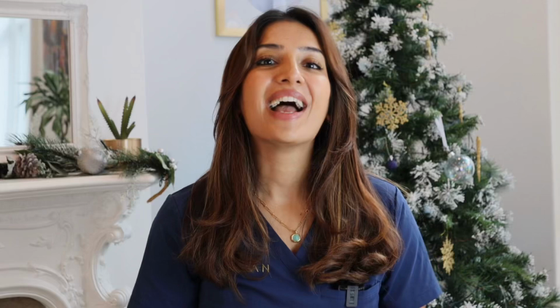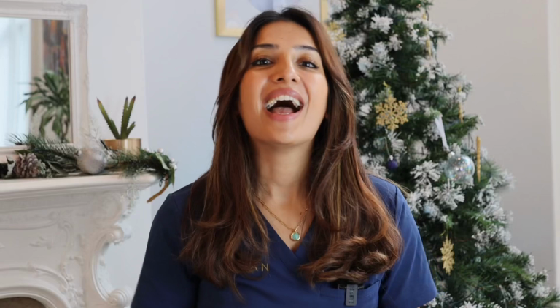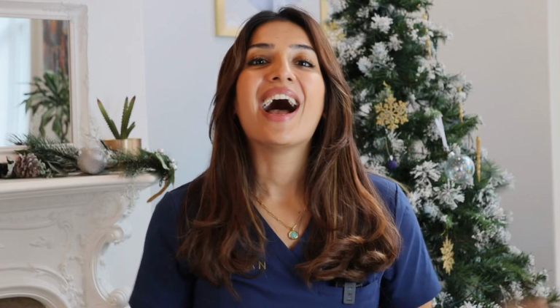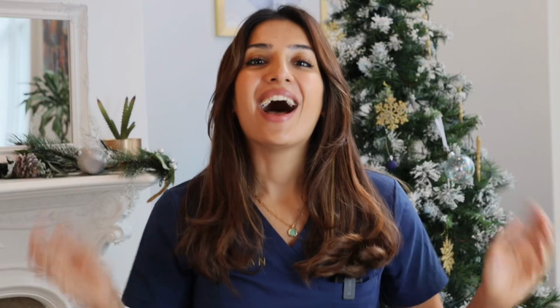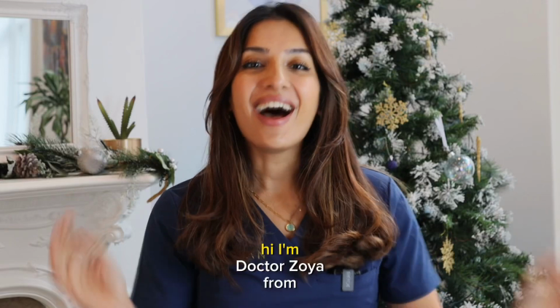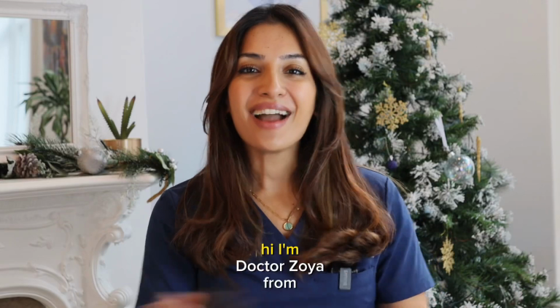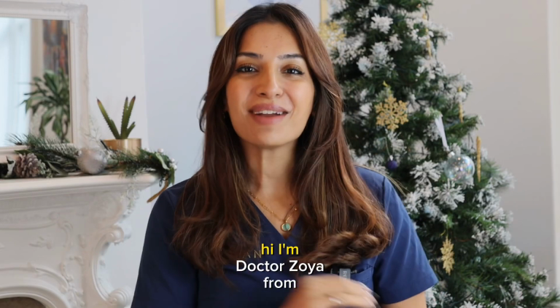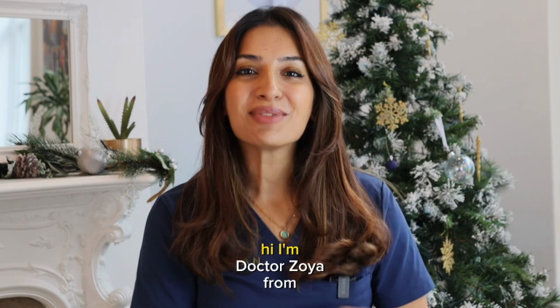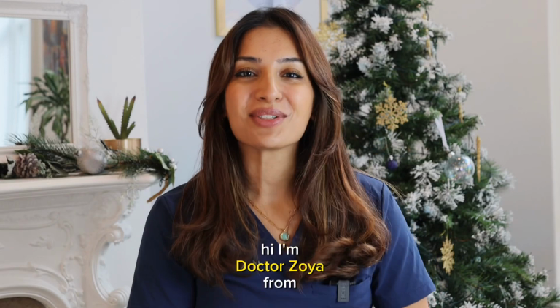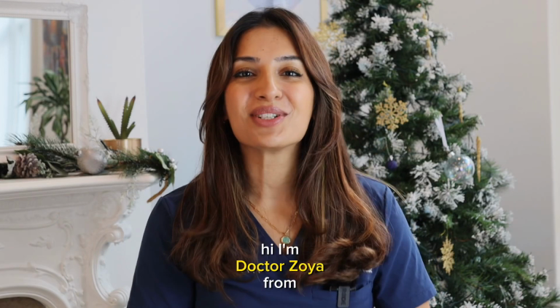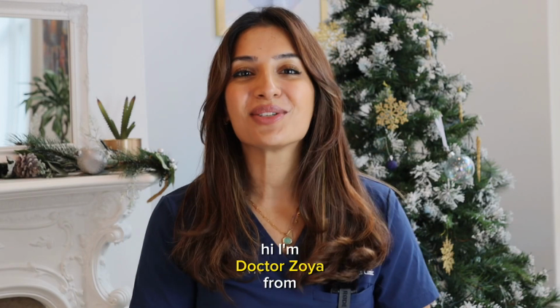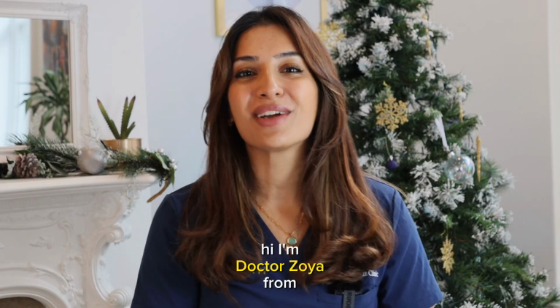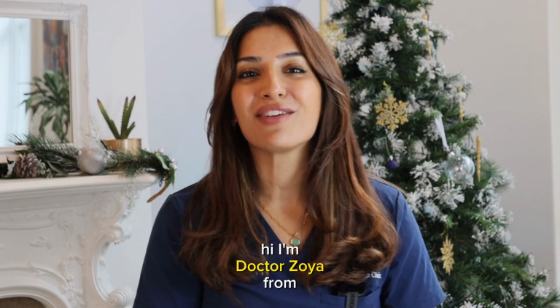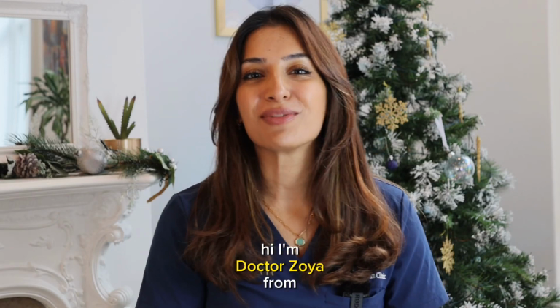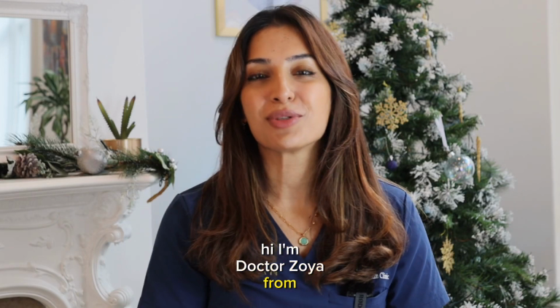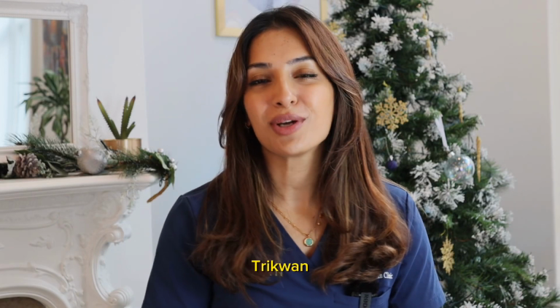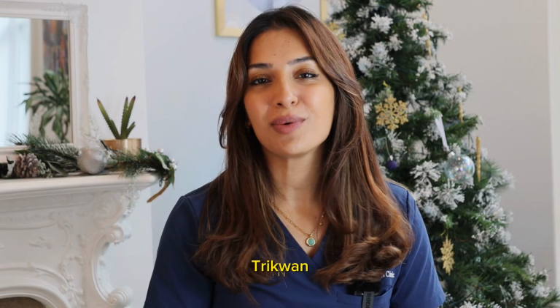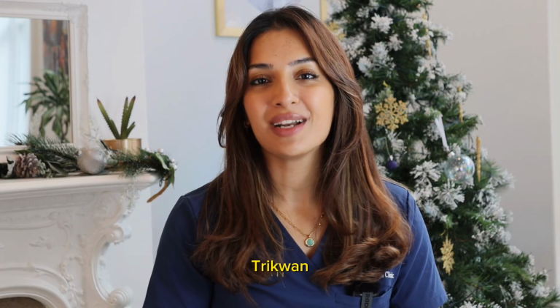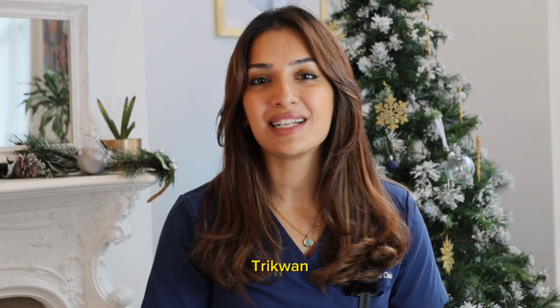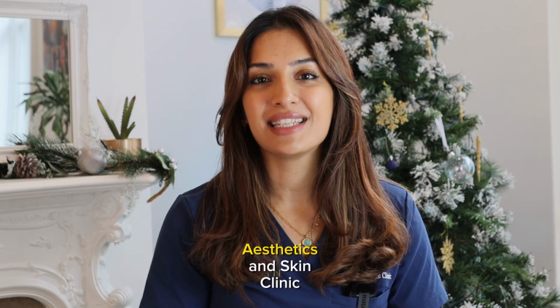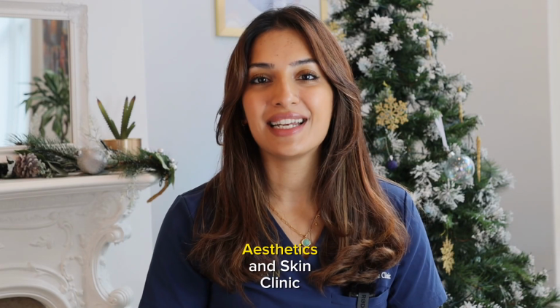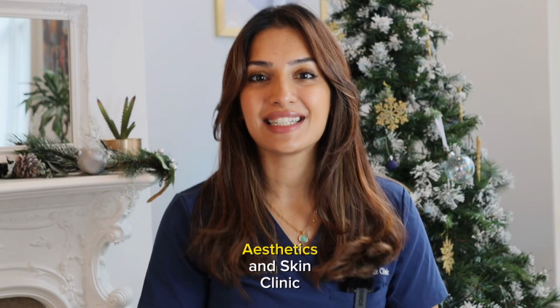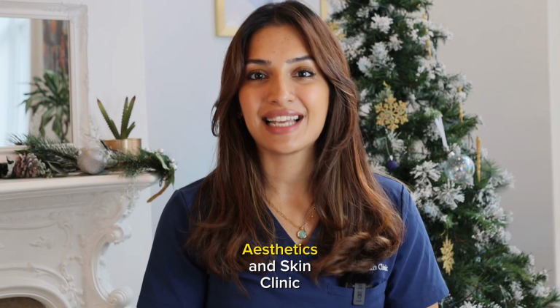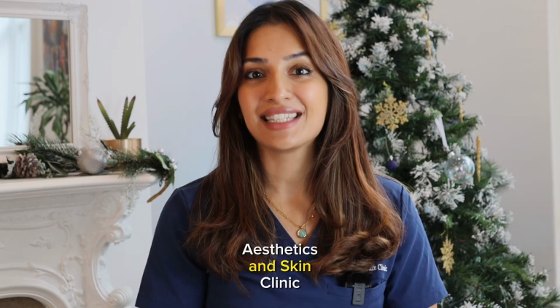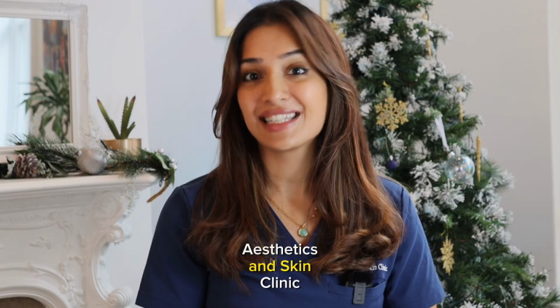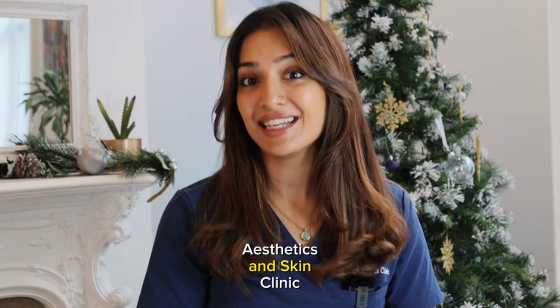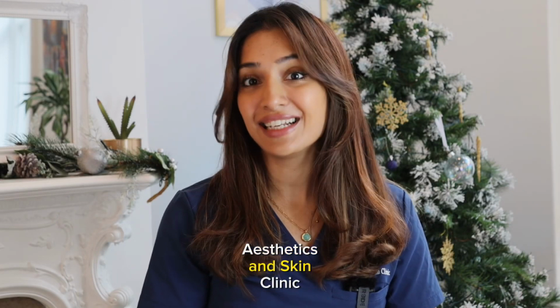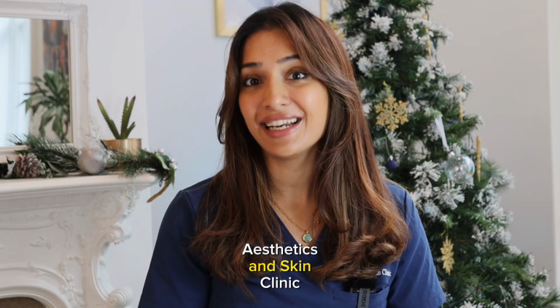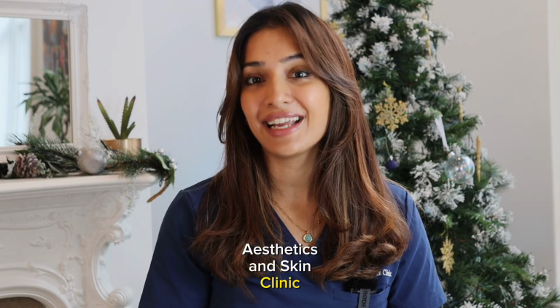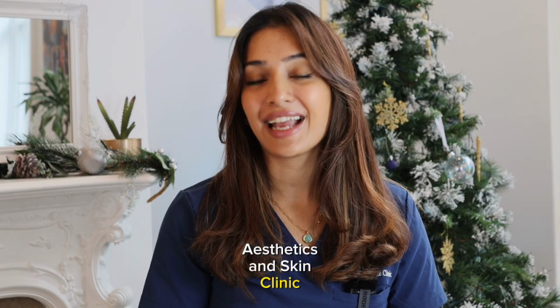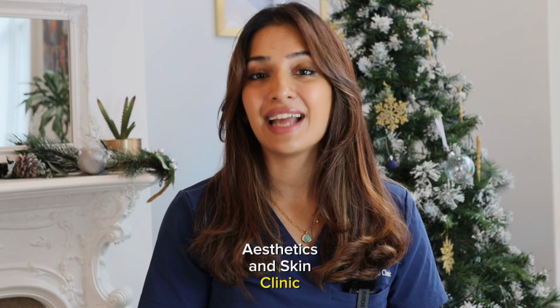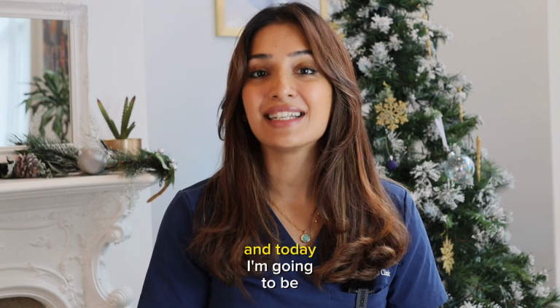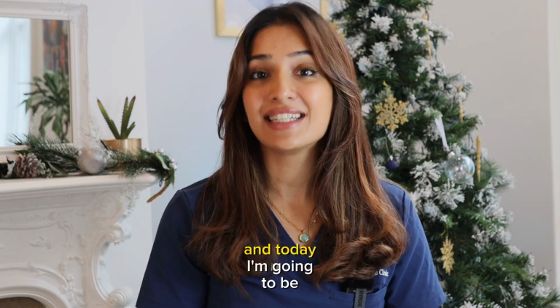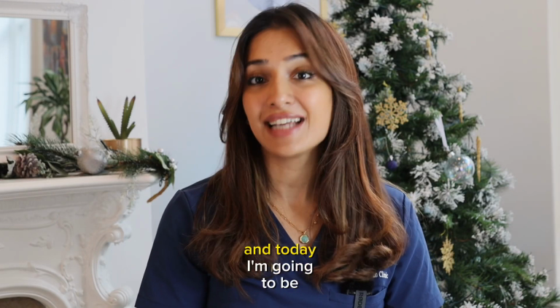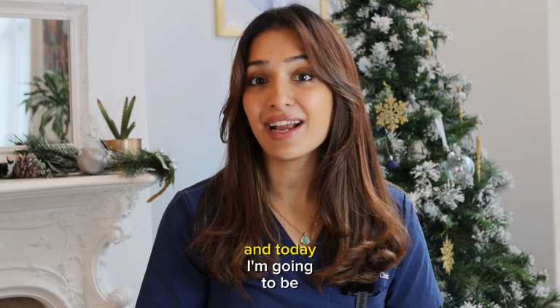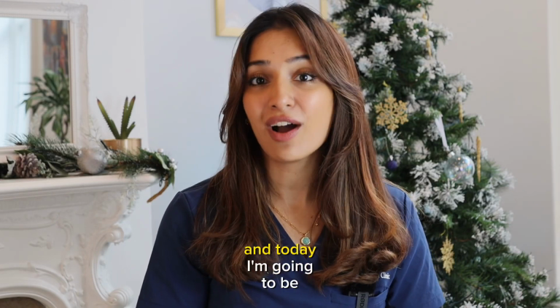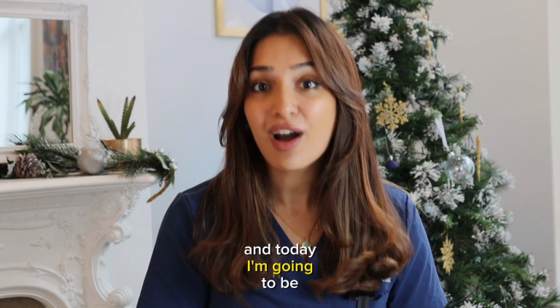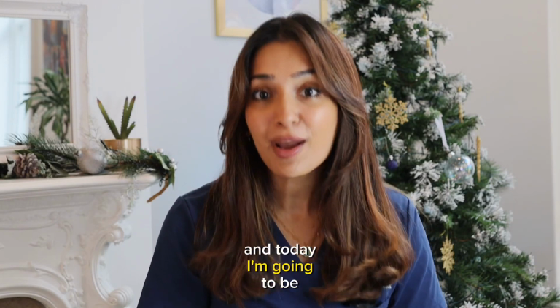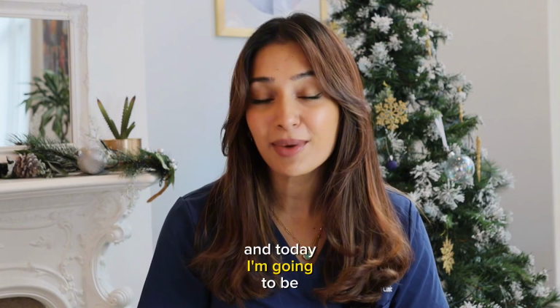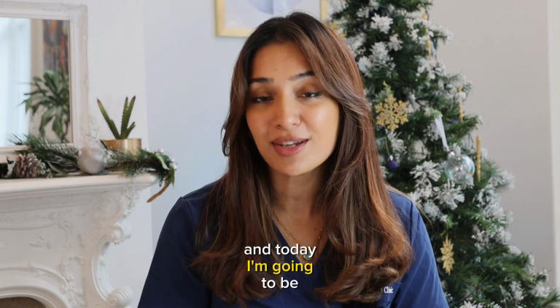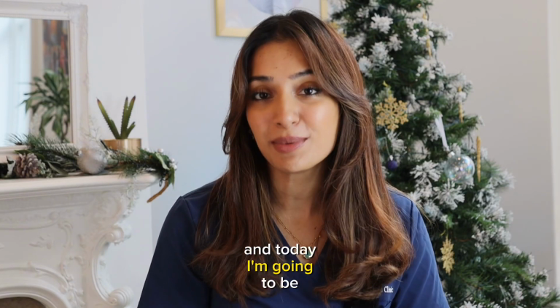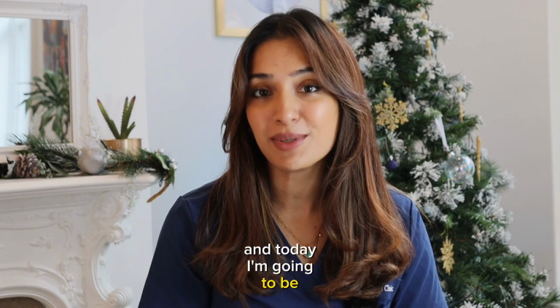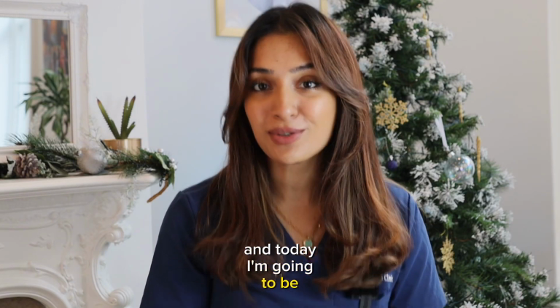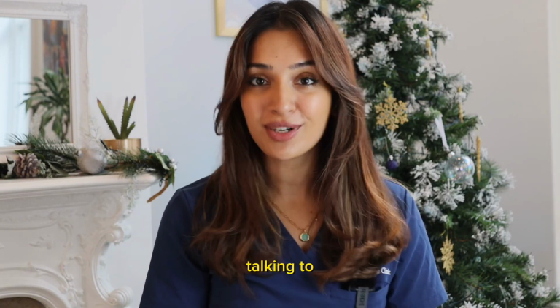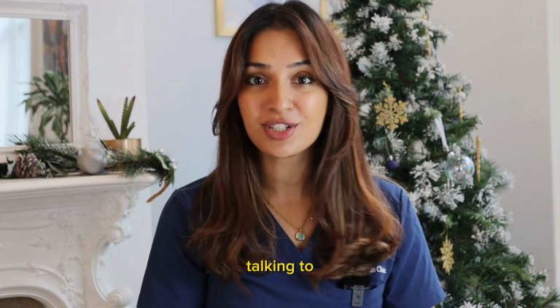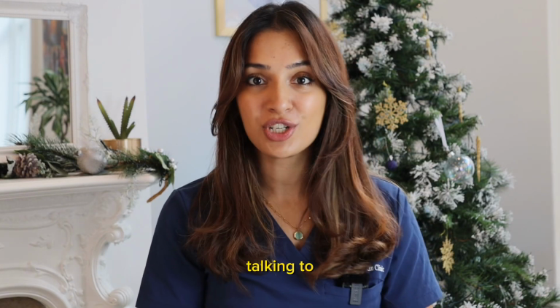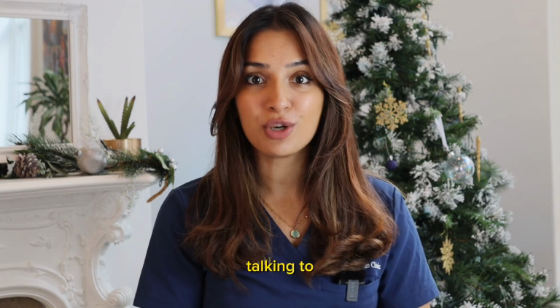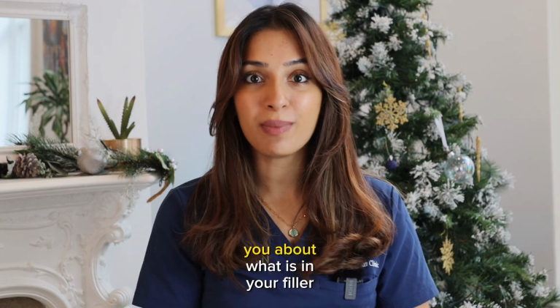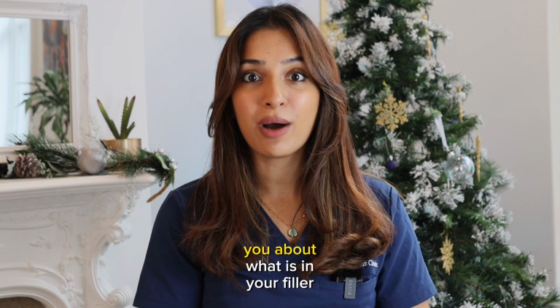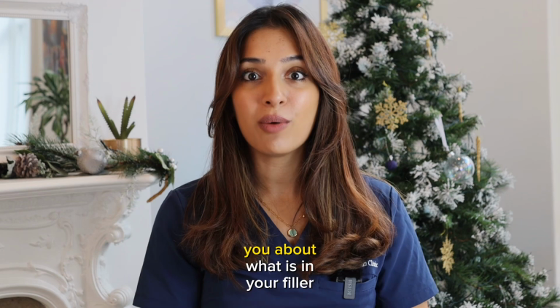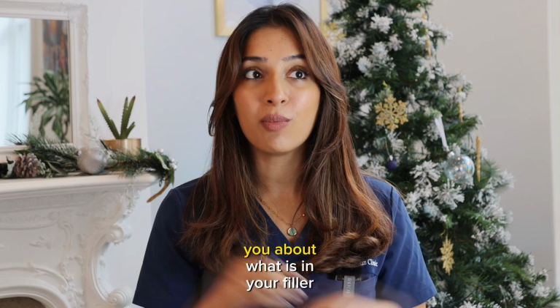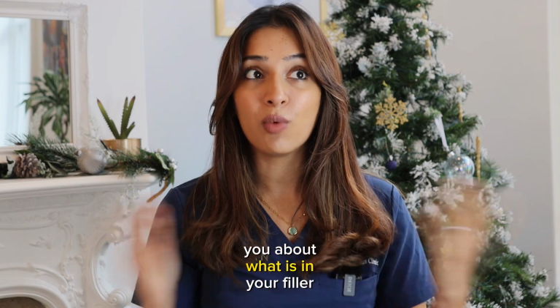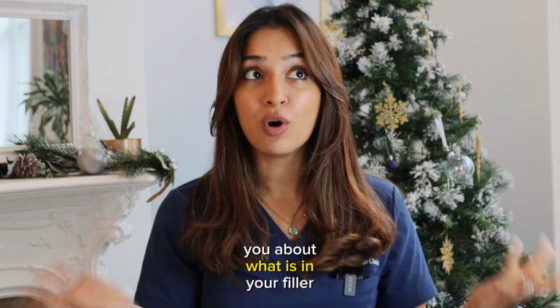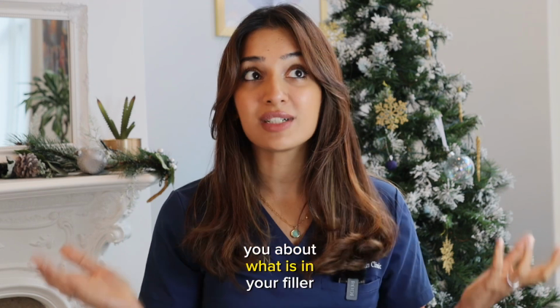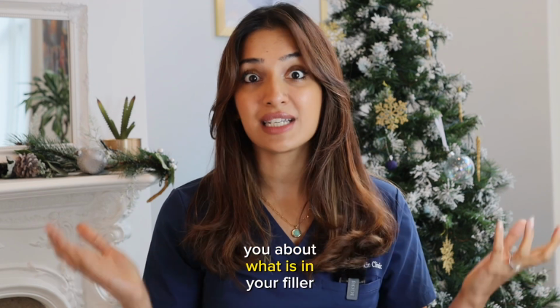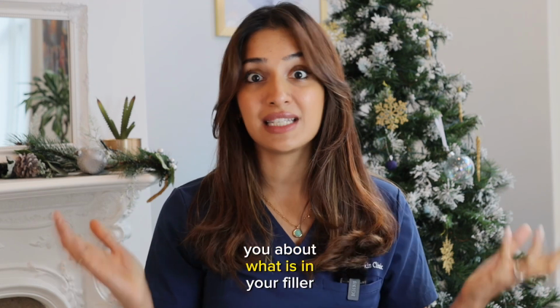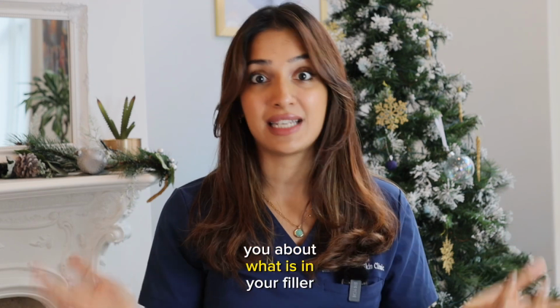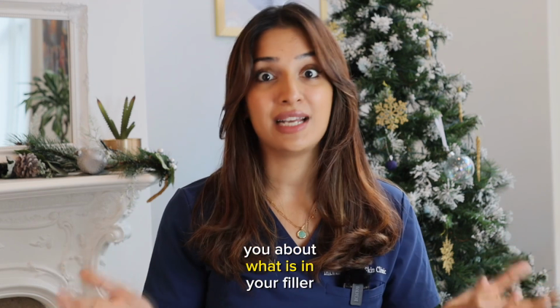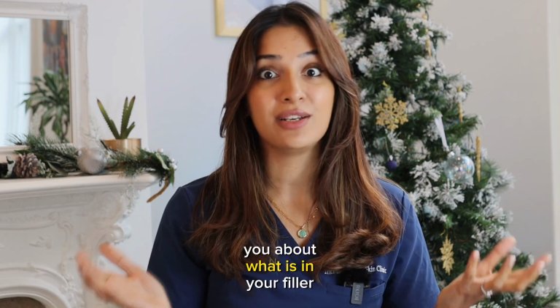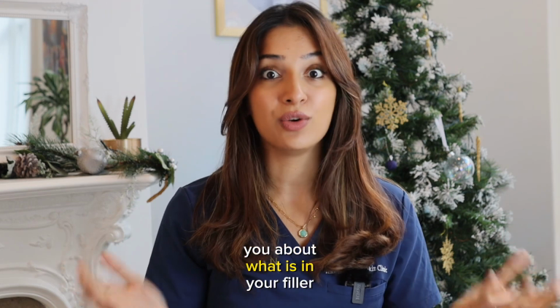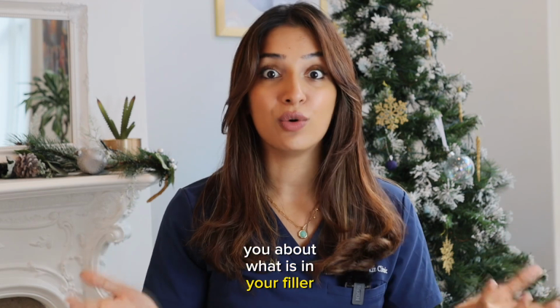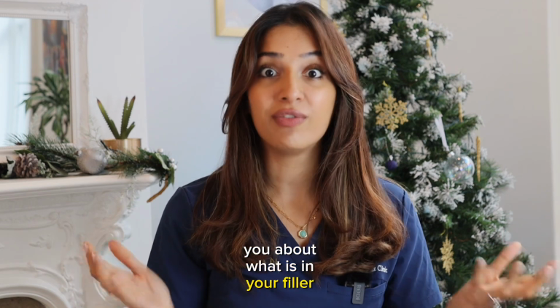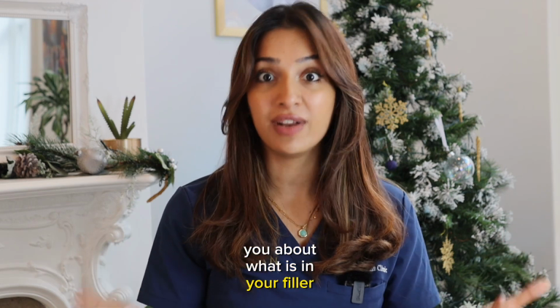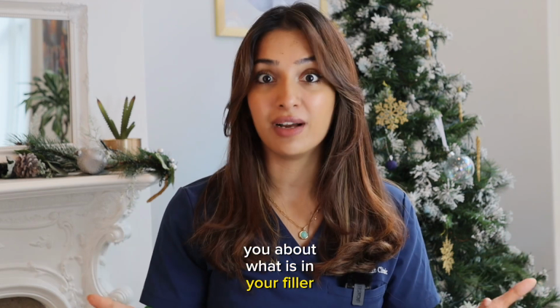Hi, I'm Dr. Zoya from Trikwan Aesthetics and Skin Clinic, and today I'm going to be talking to you about what is in your filler.